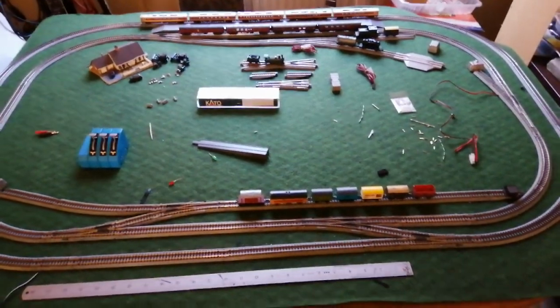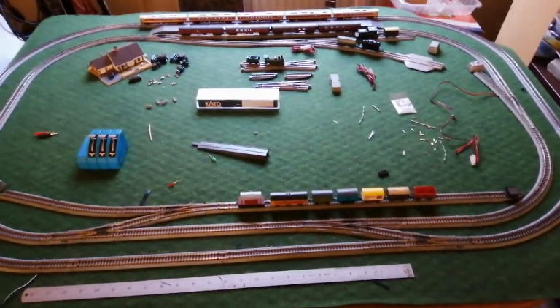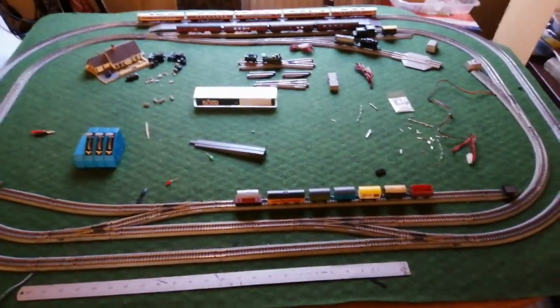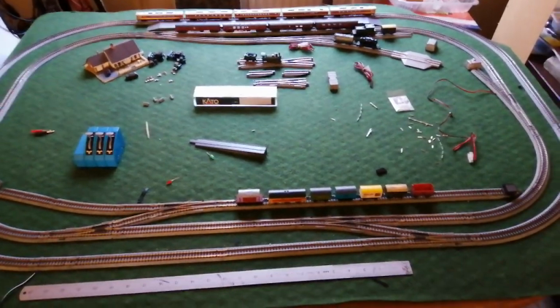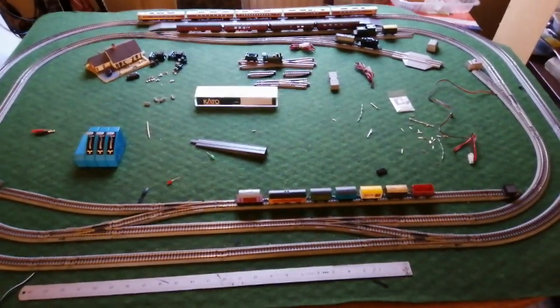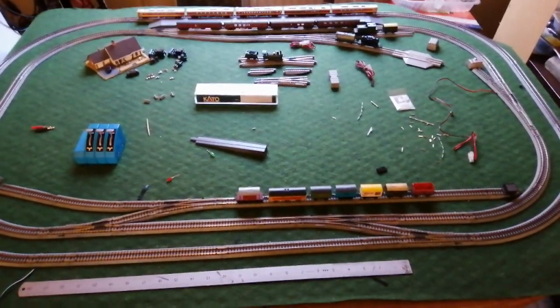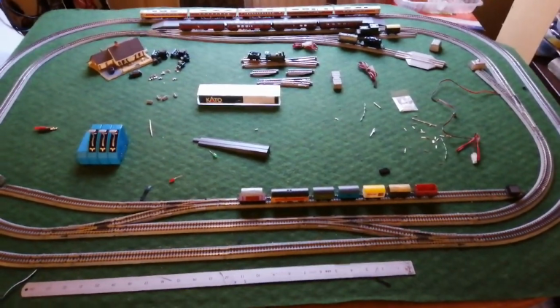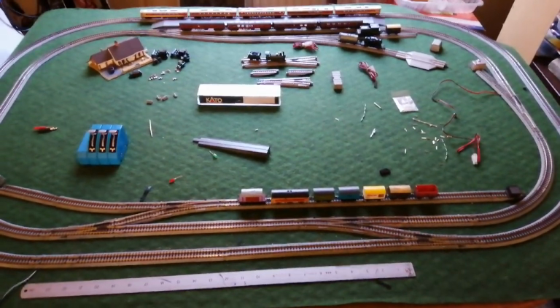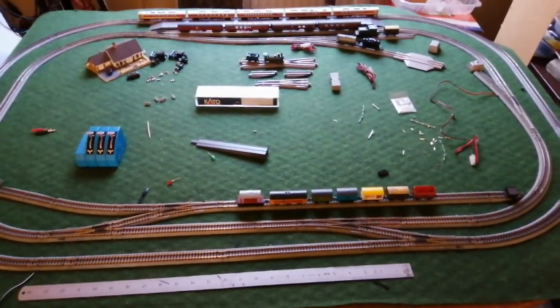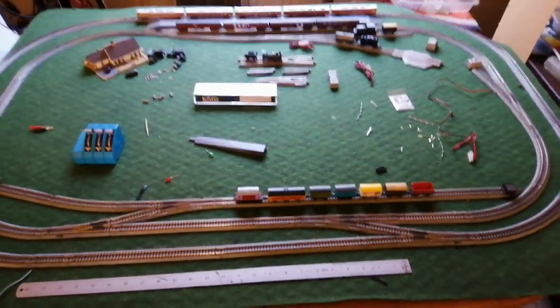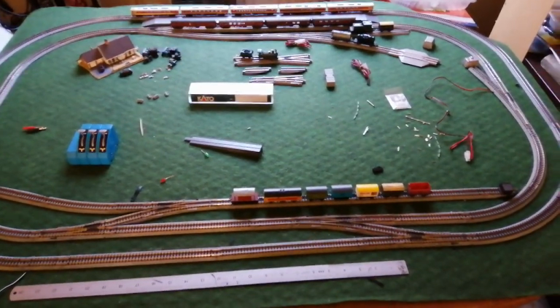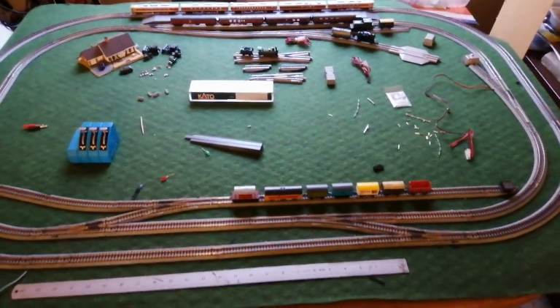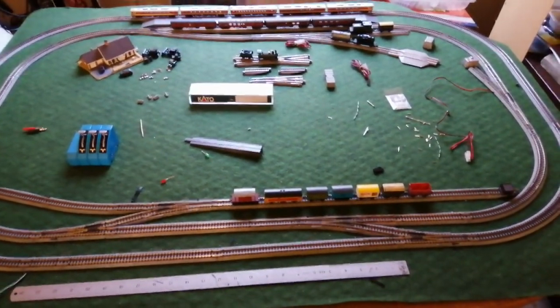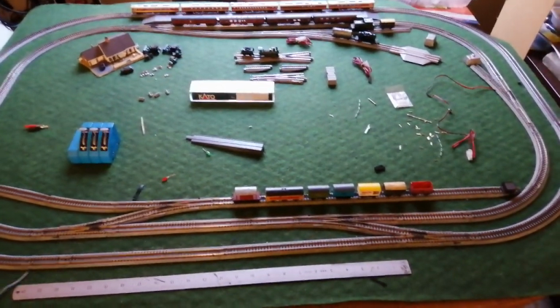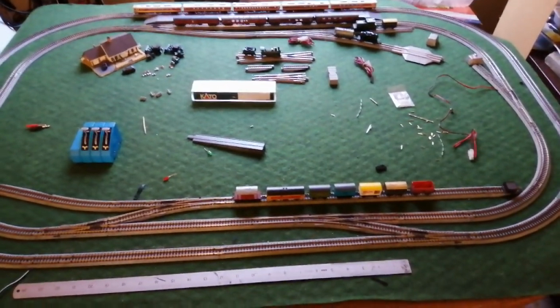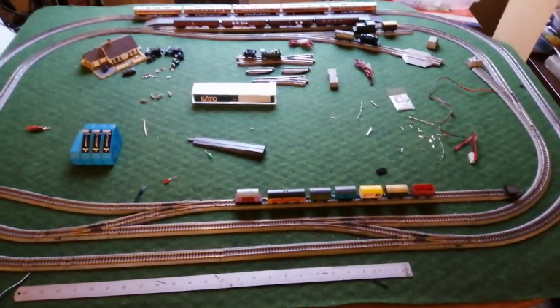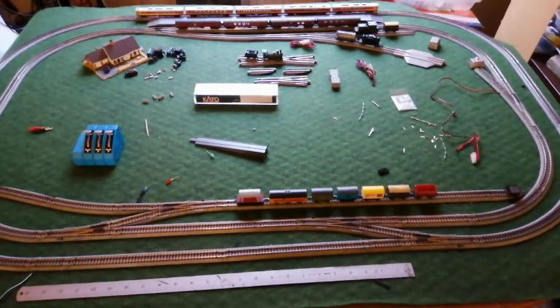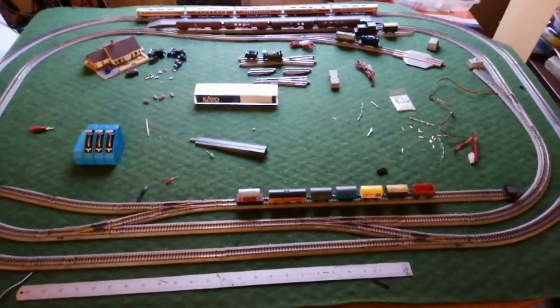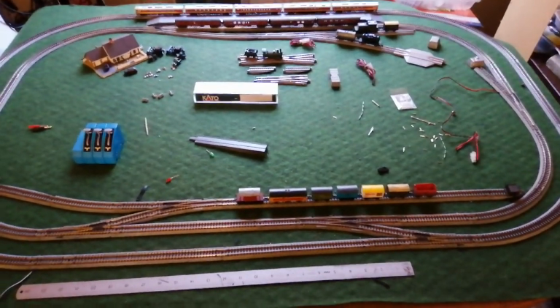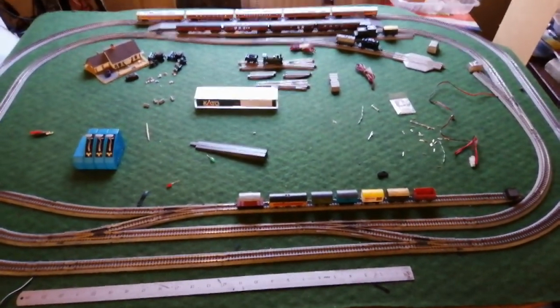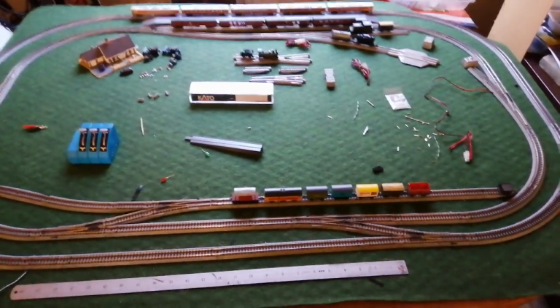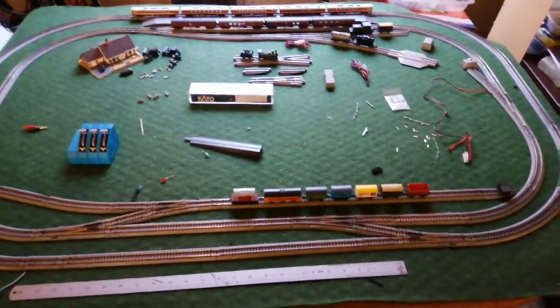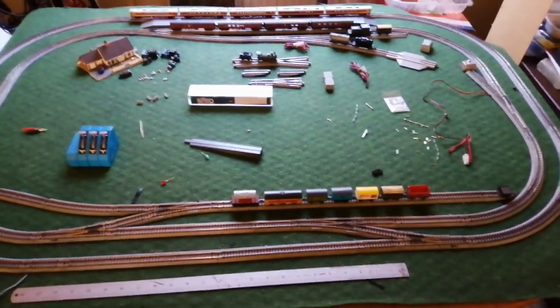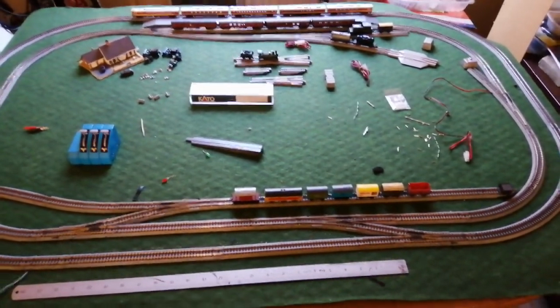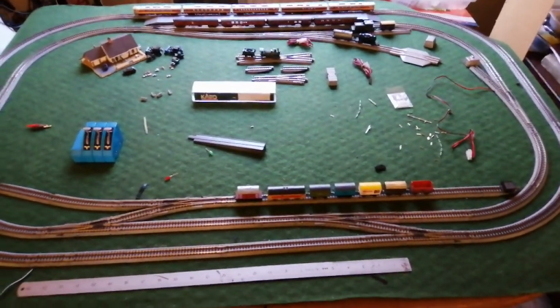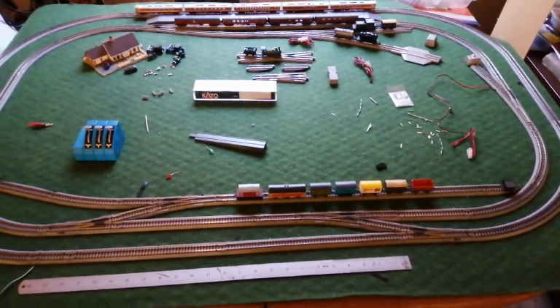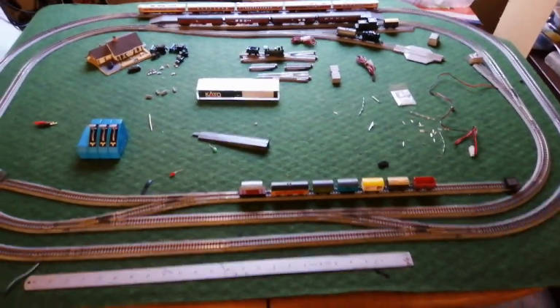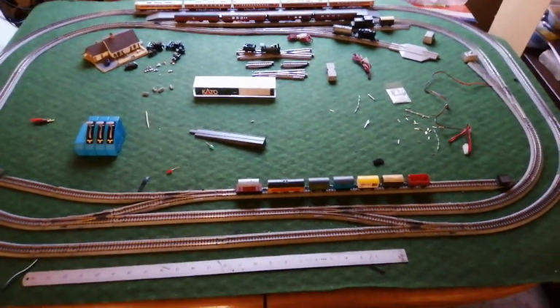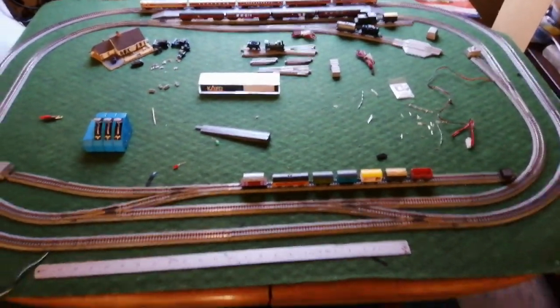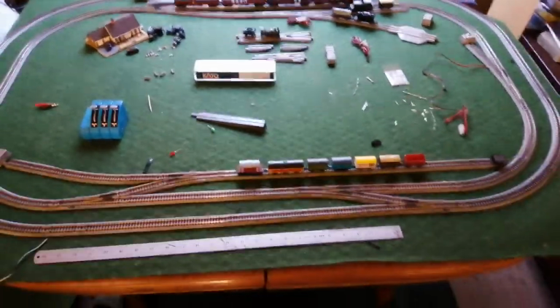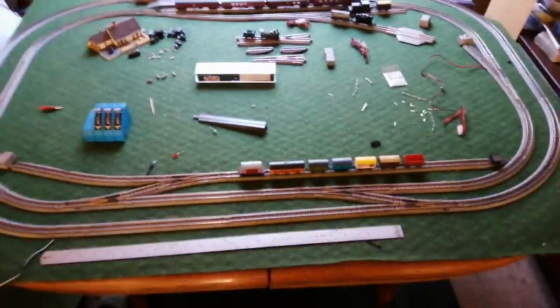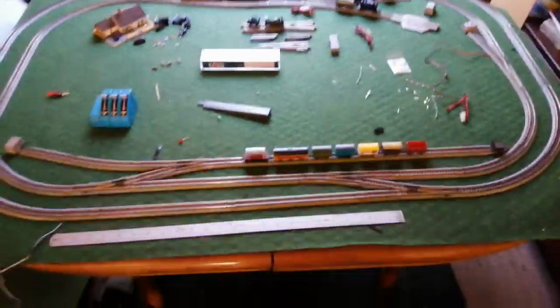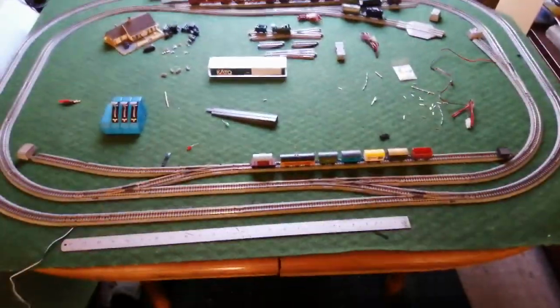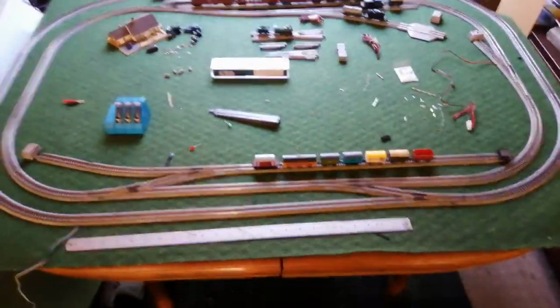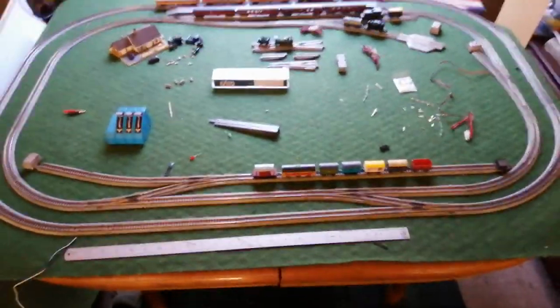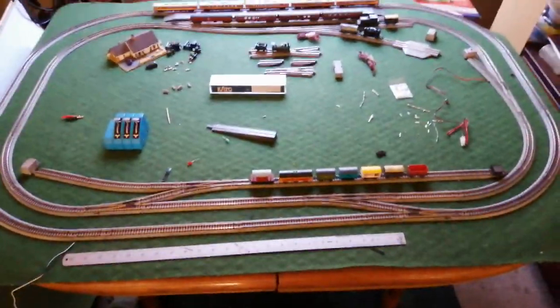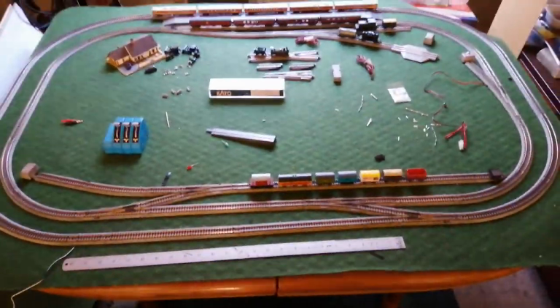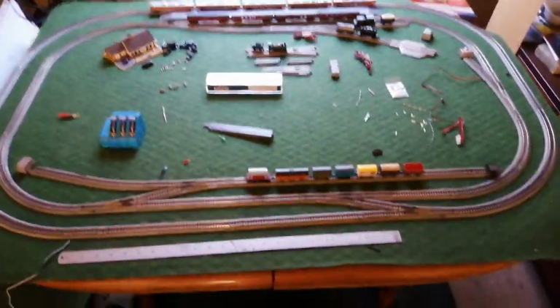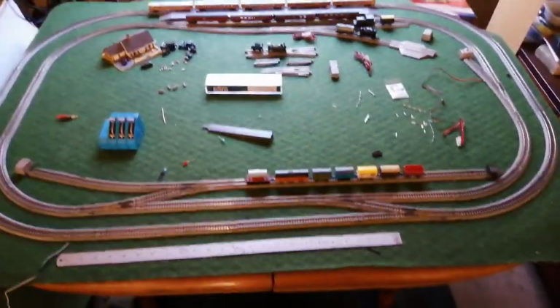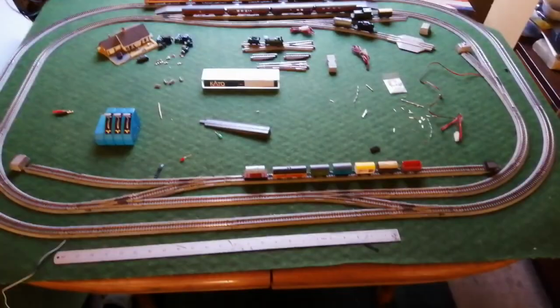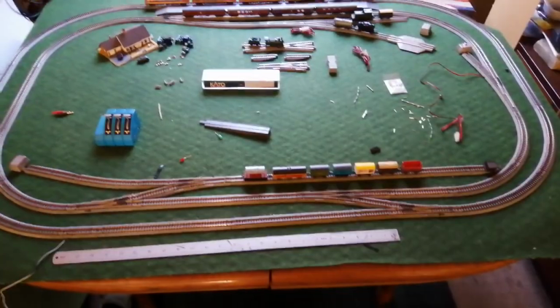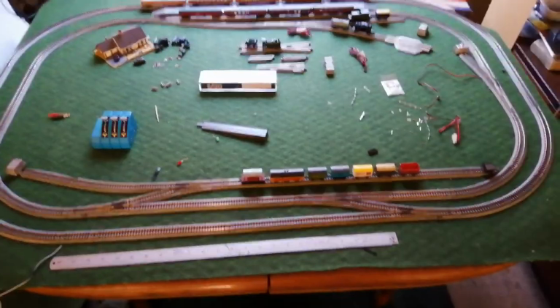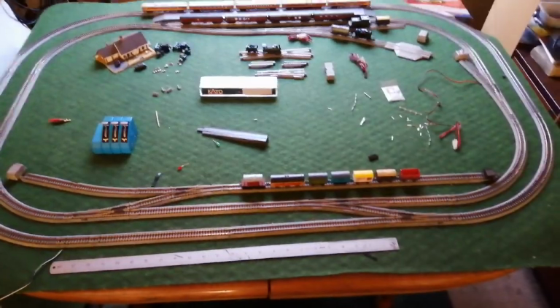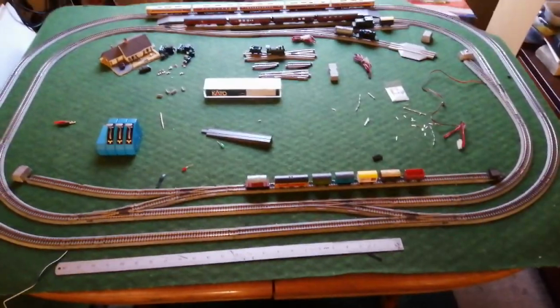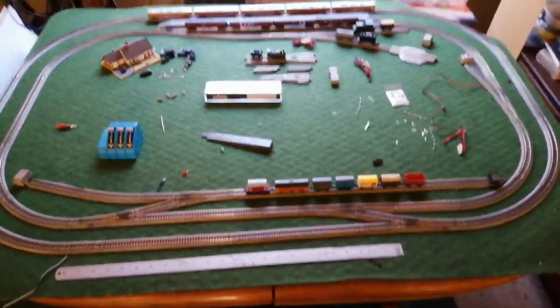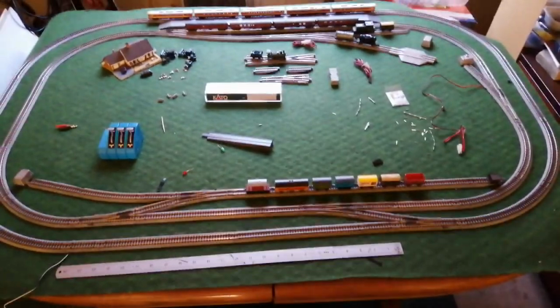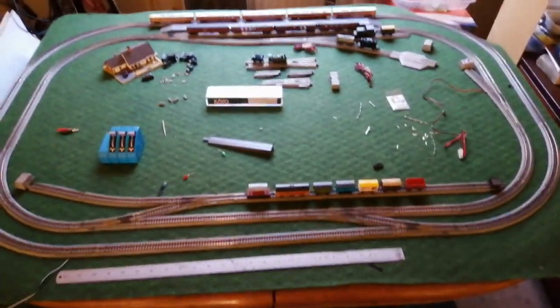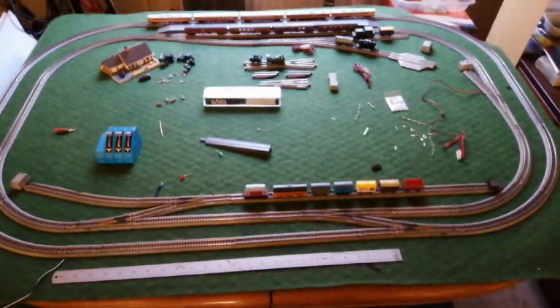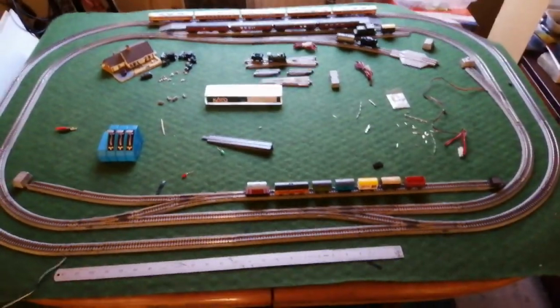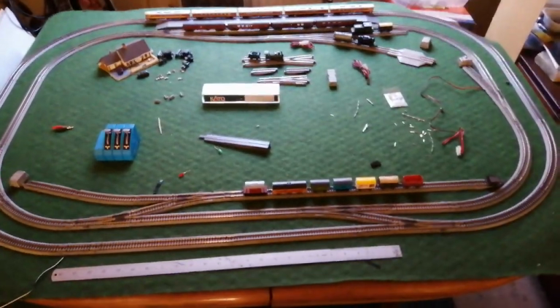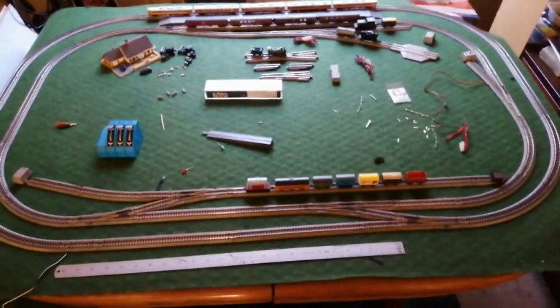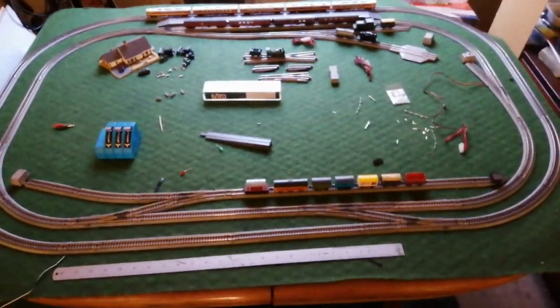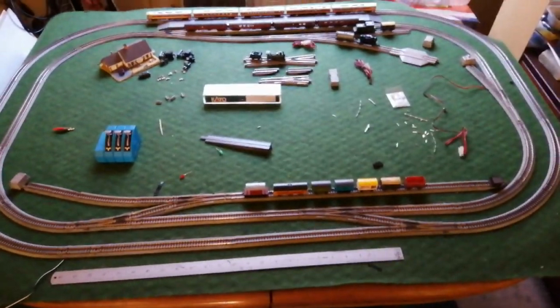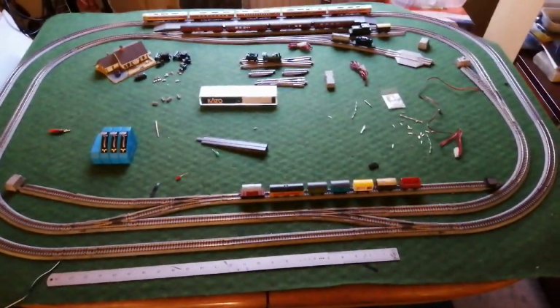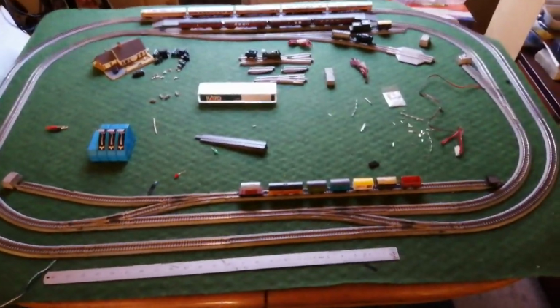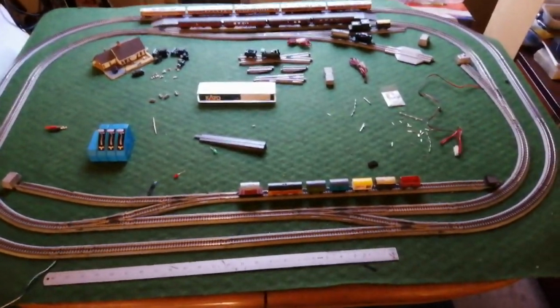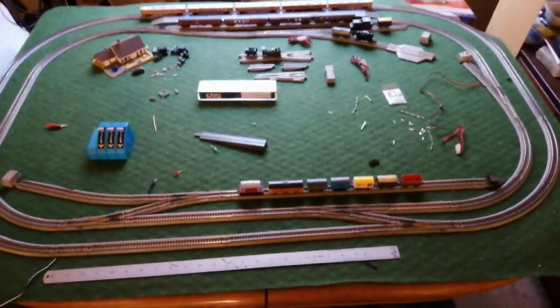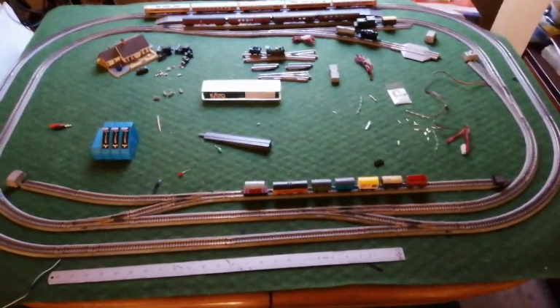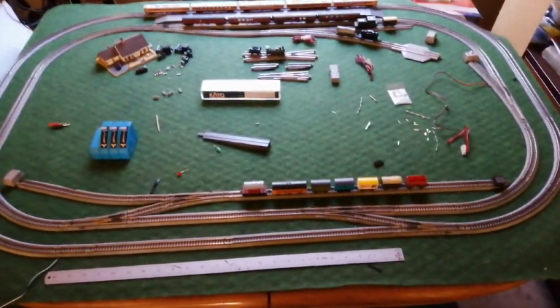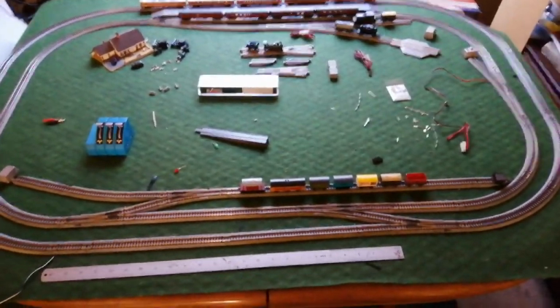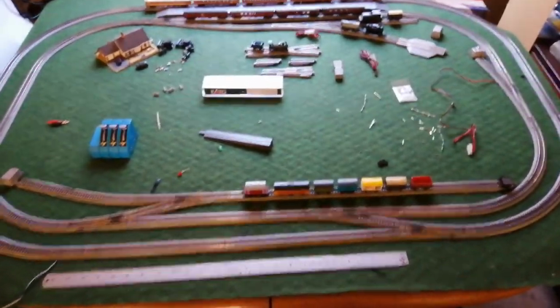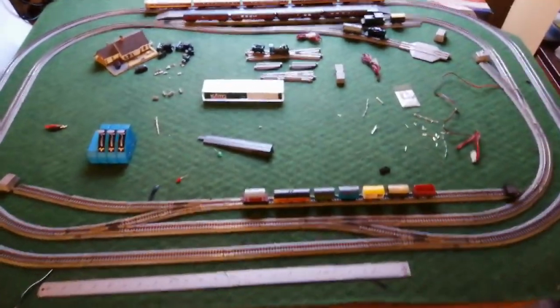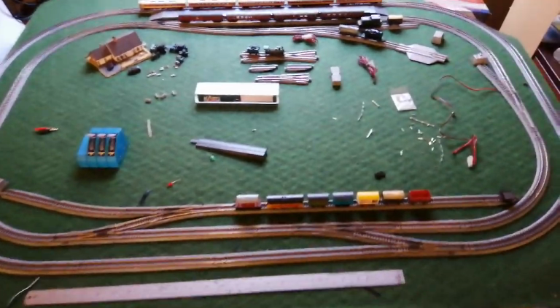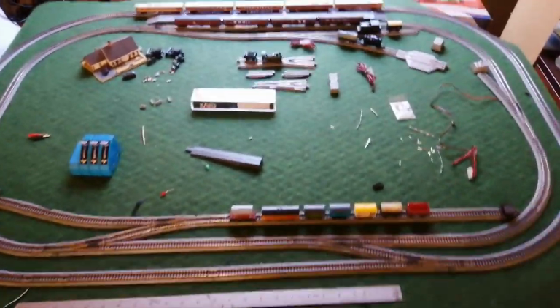Hi Steve, just a very quick update. As you can see I've got a wee bit more track, pushed the bolt out, got some more points.